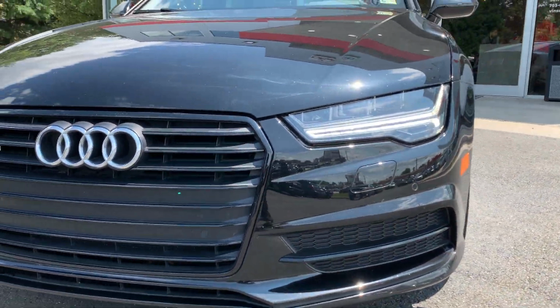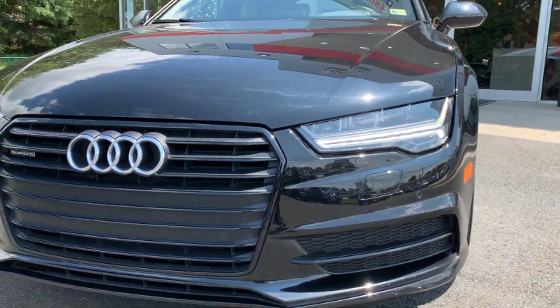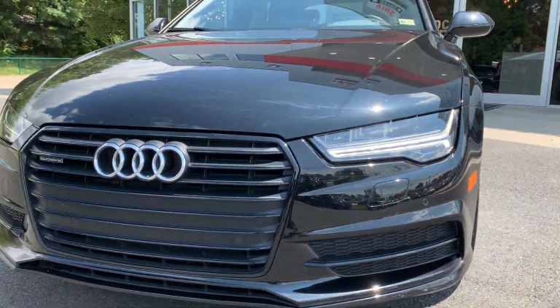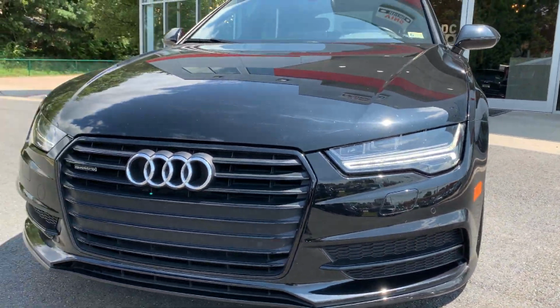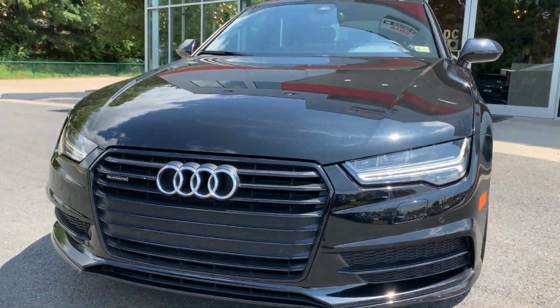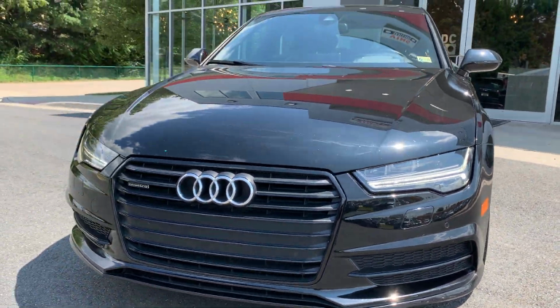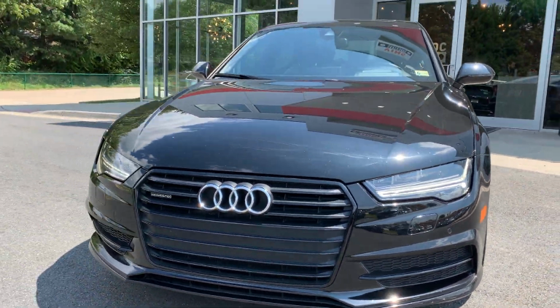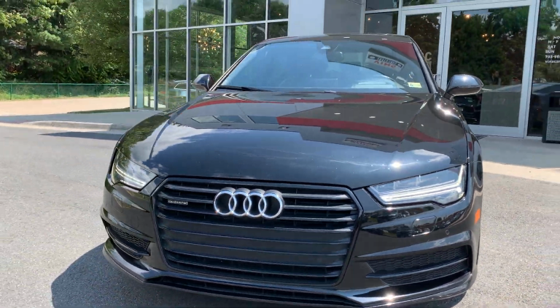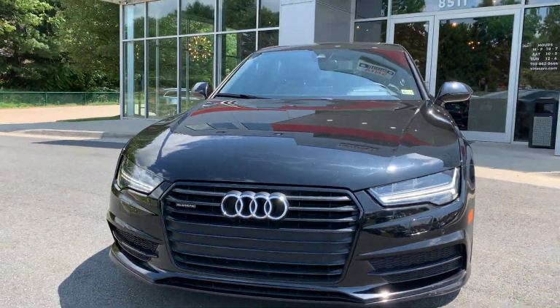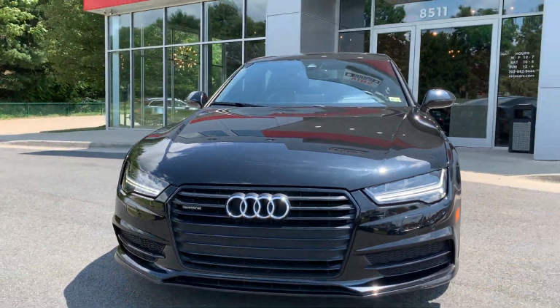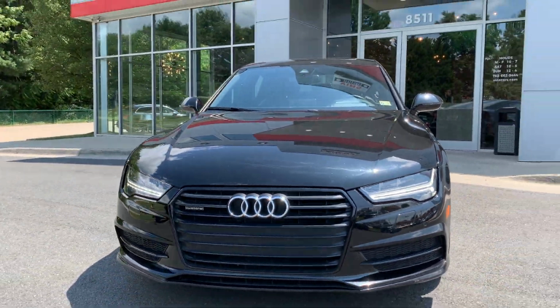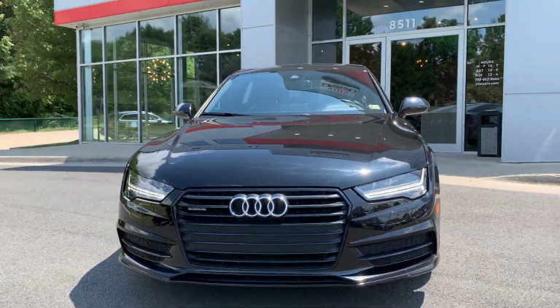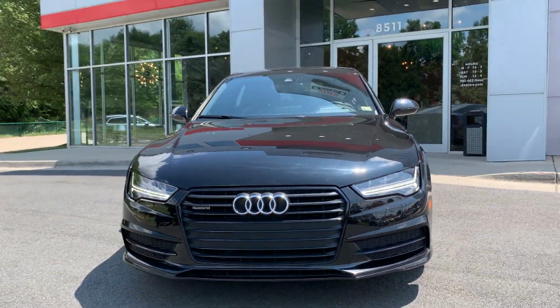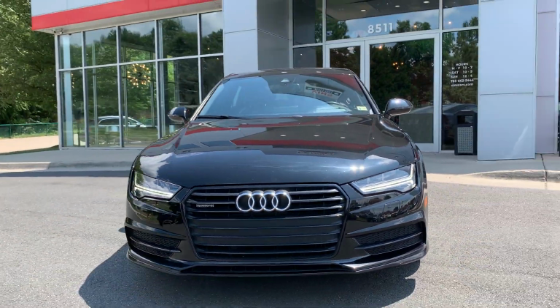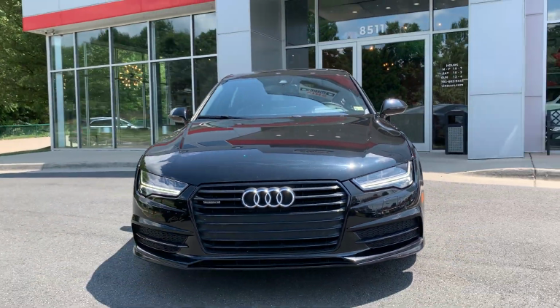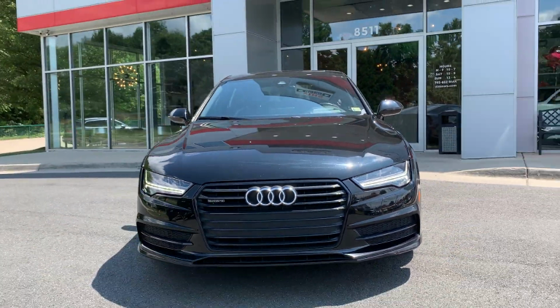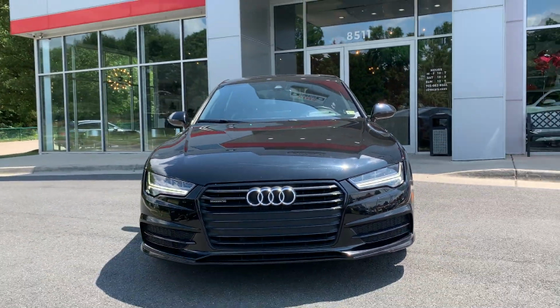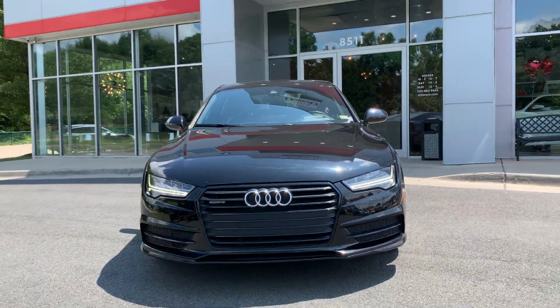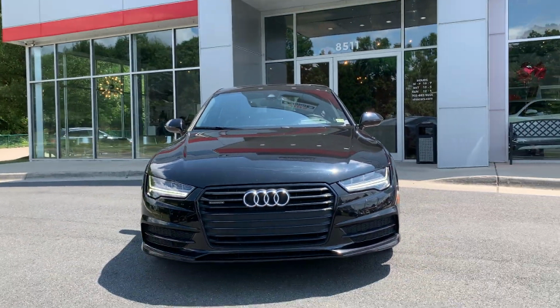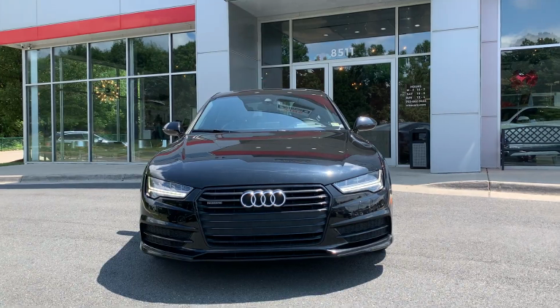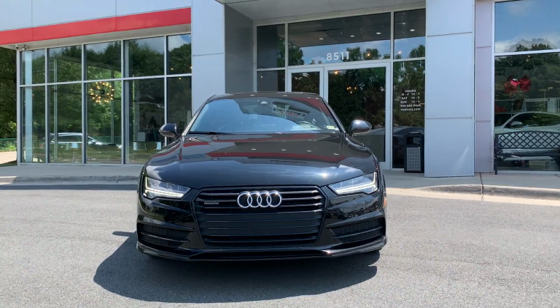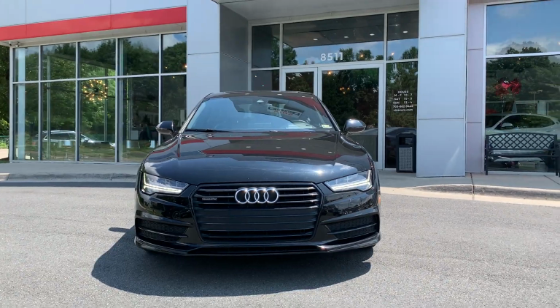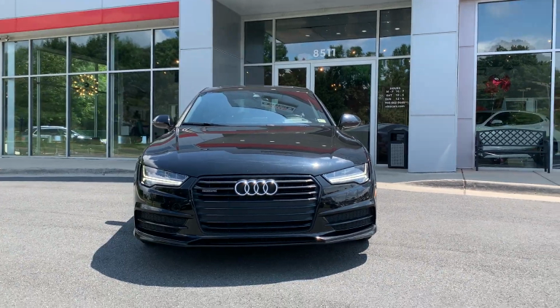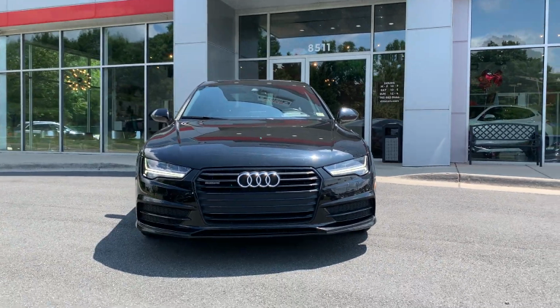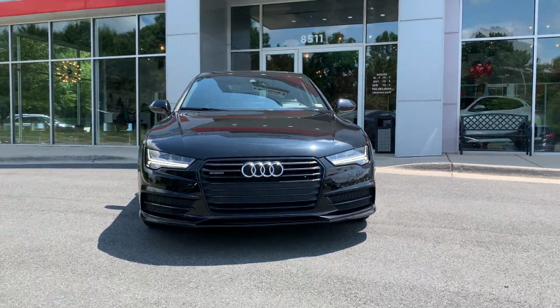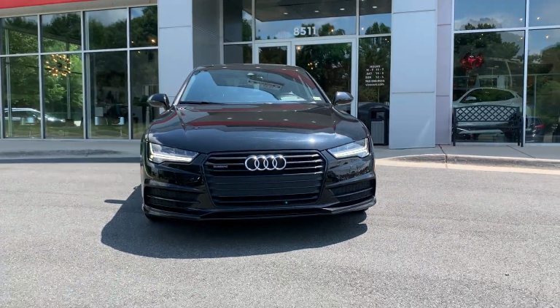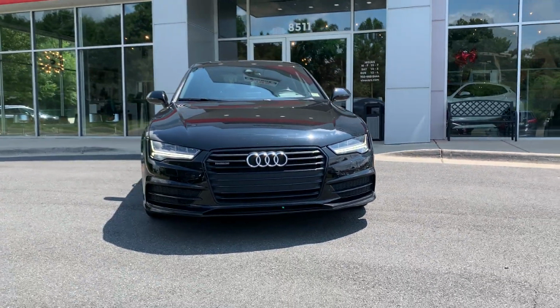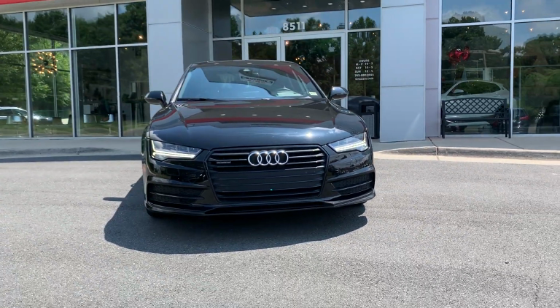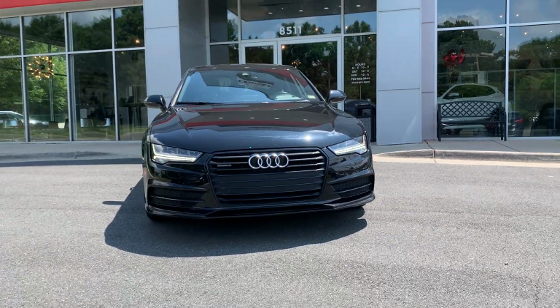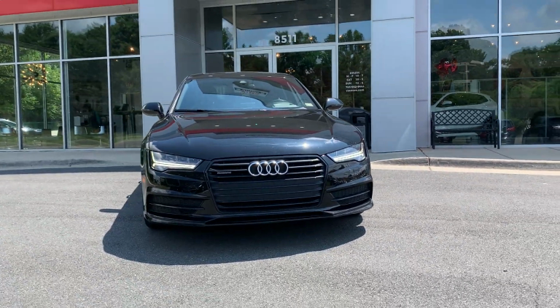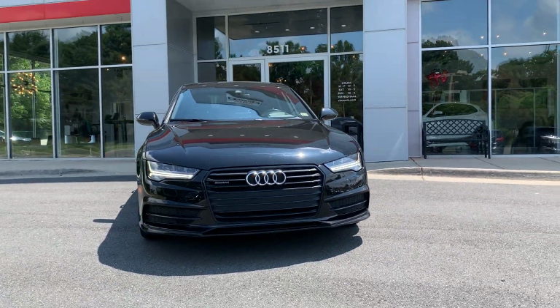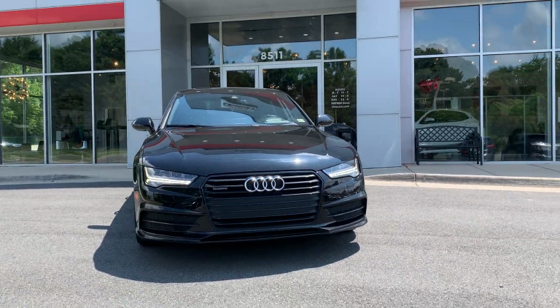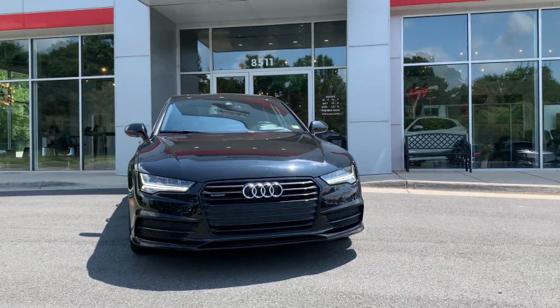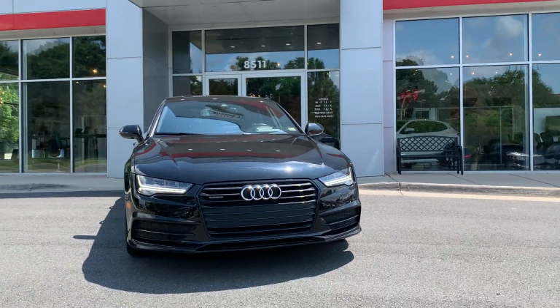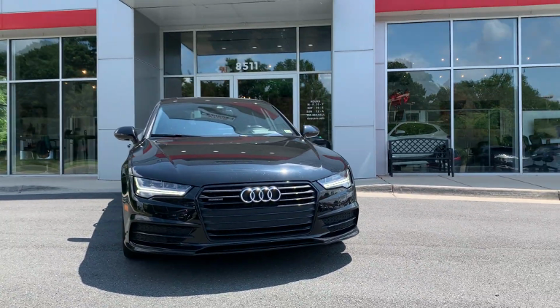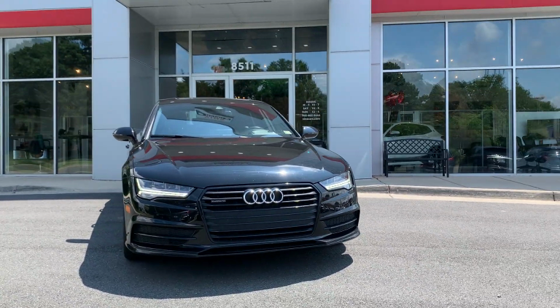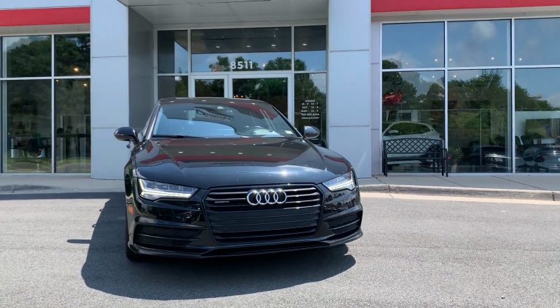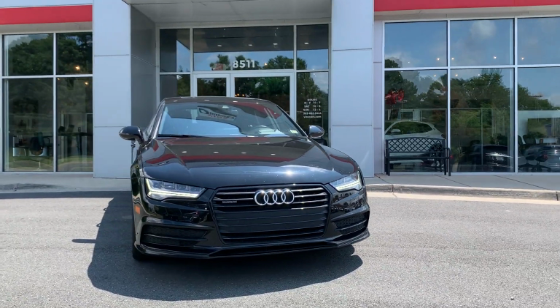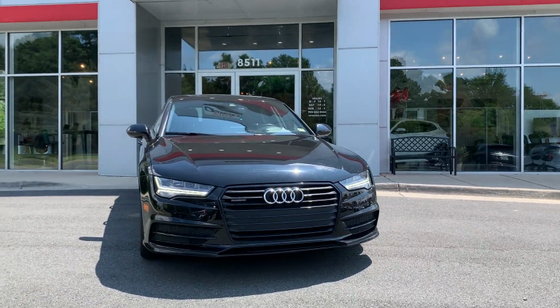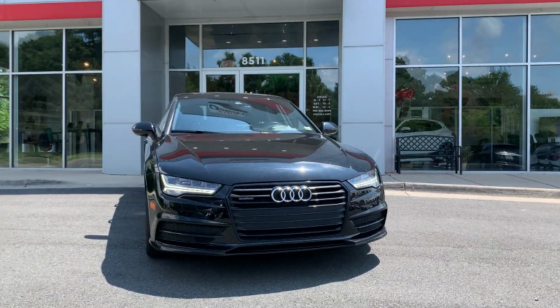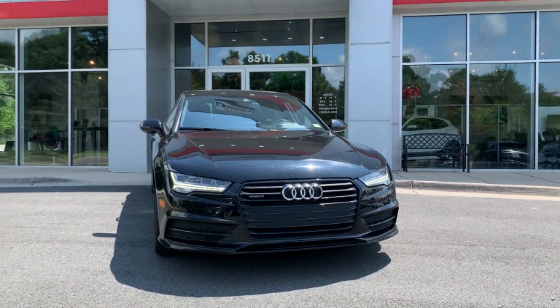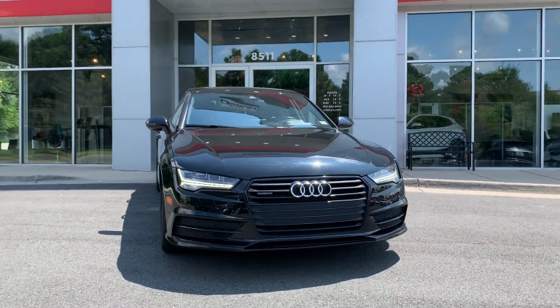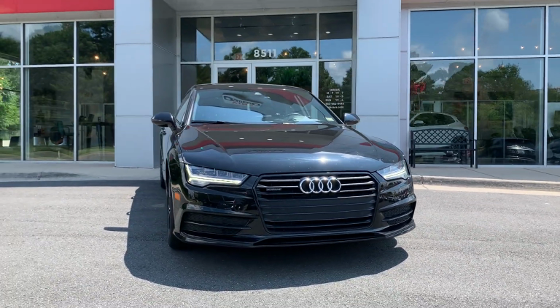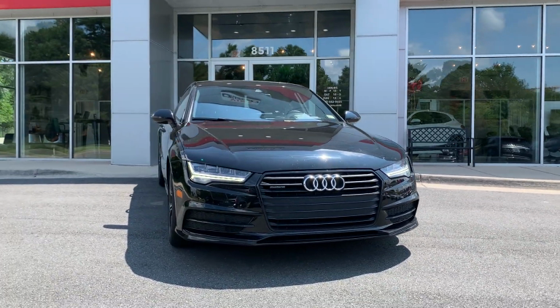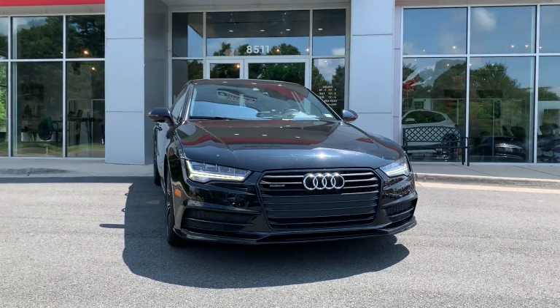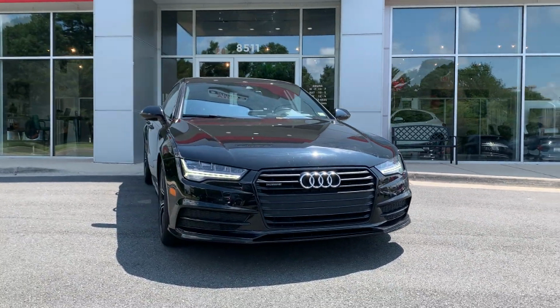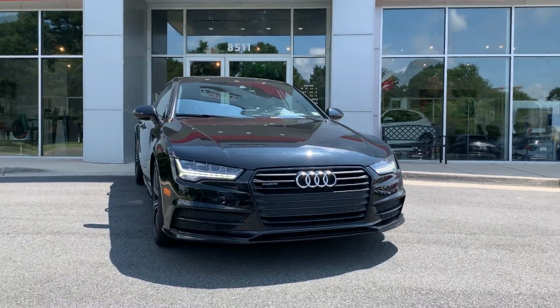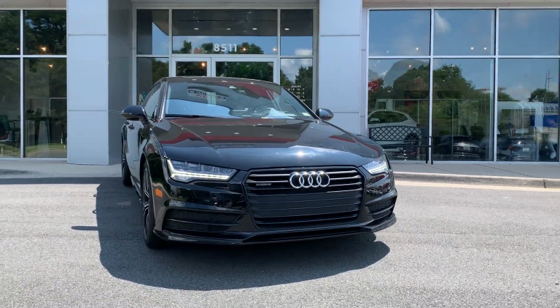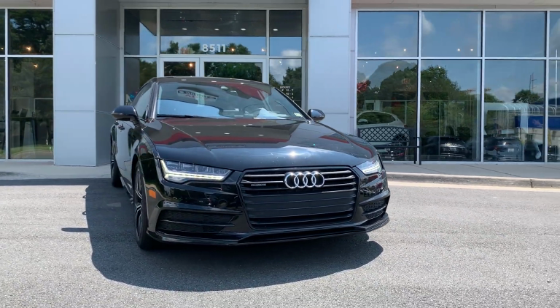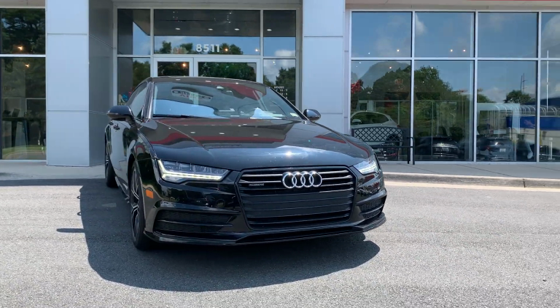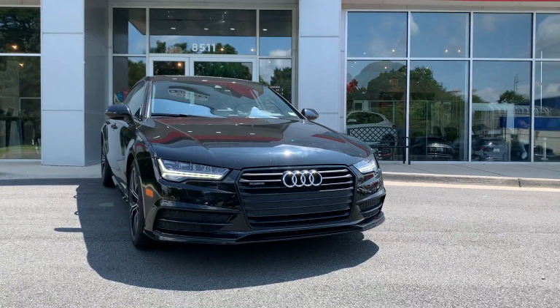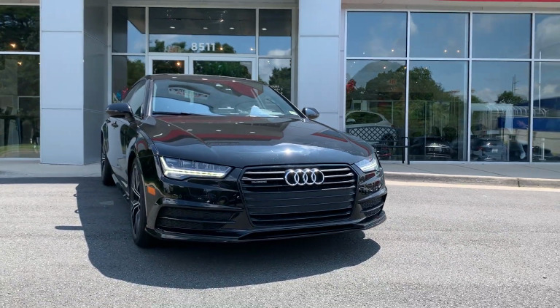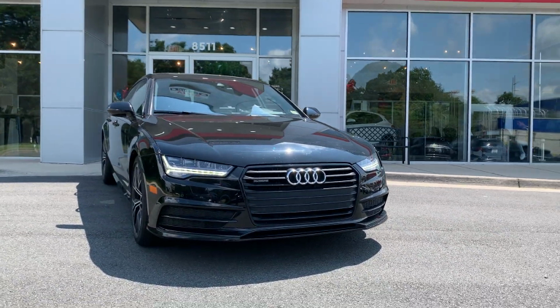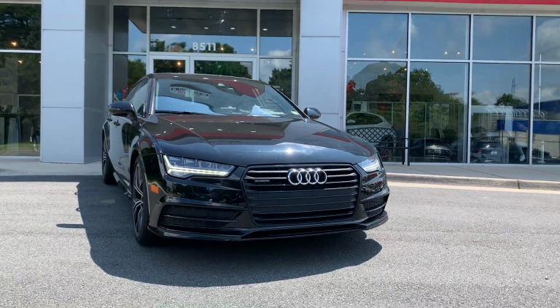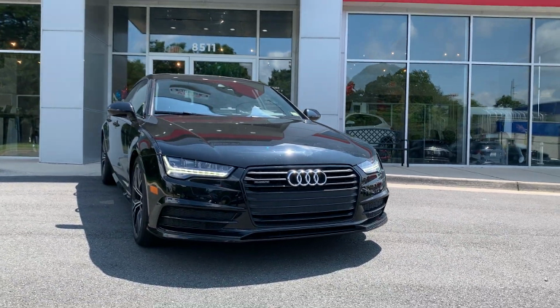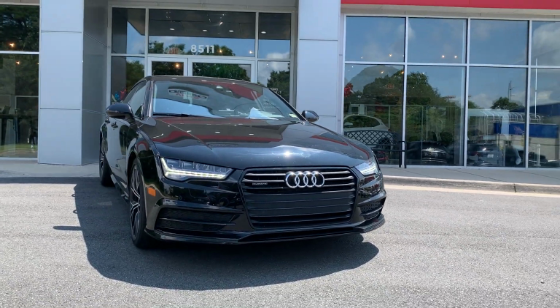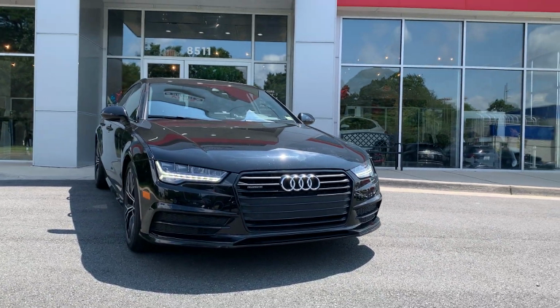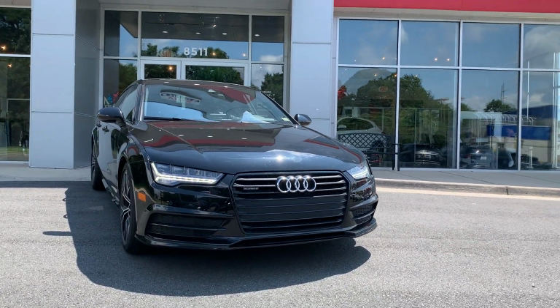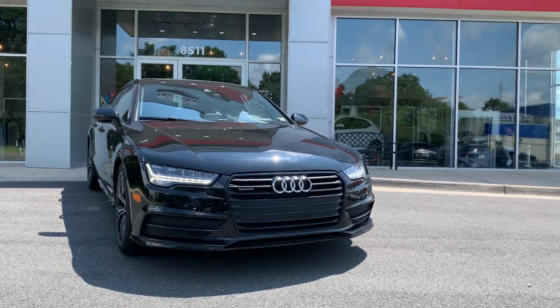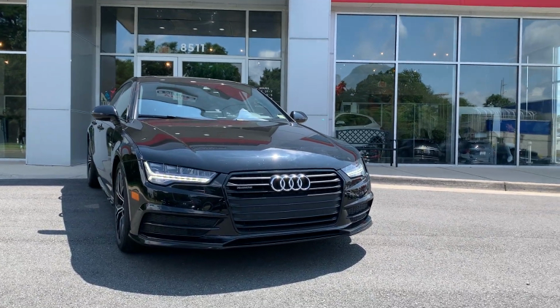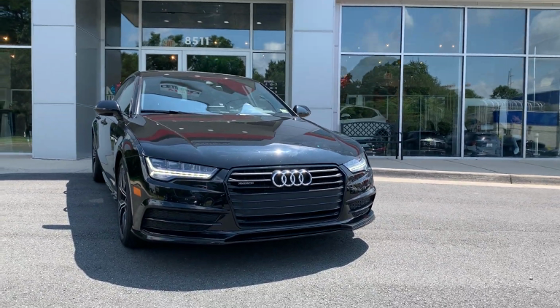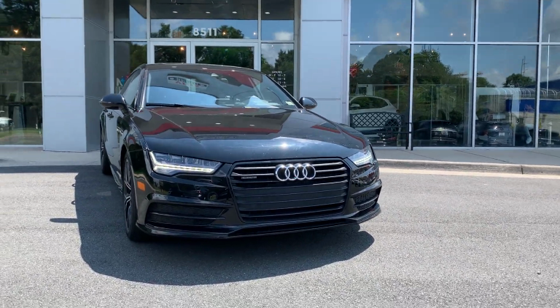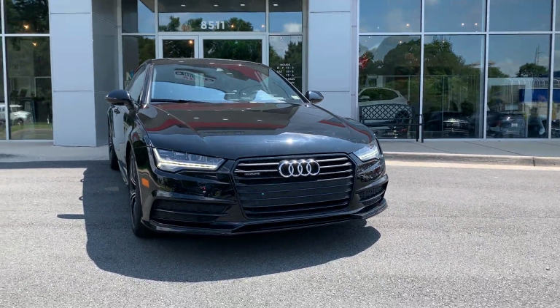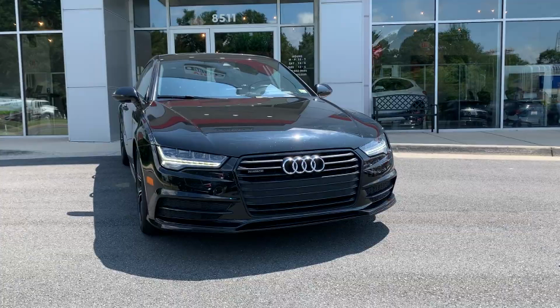Let me show you the front of this car. I just love the way this car looks — it's very aggressive and classy at the same time.